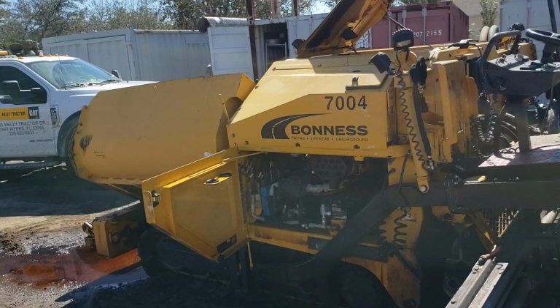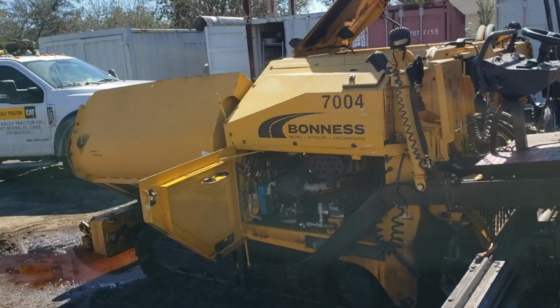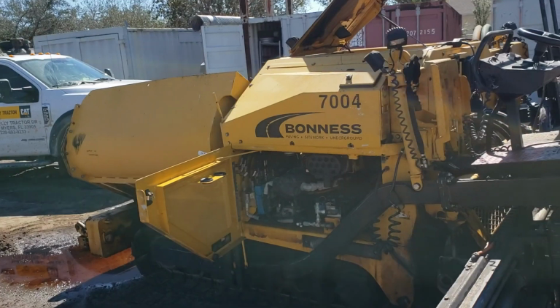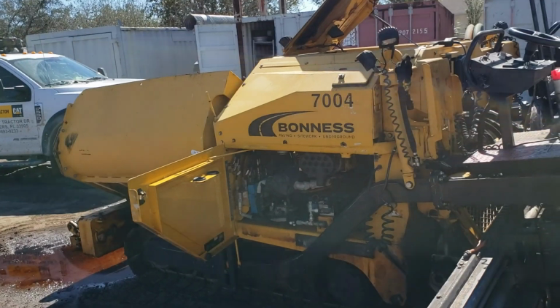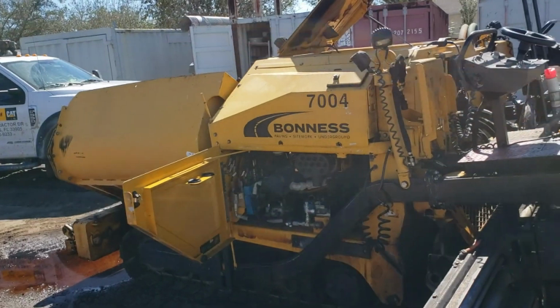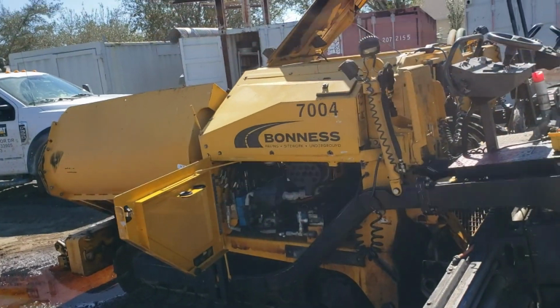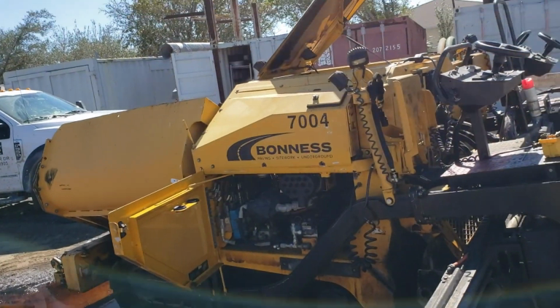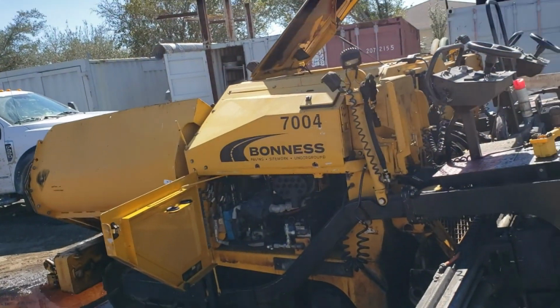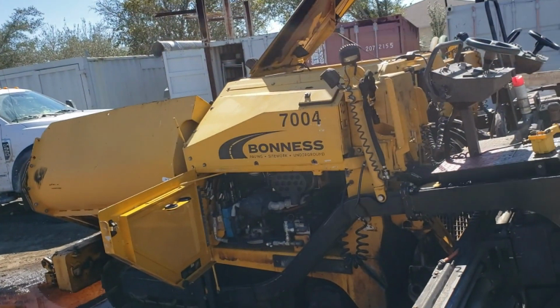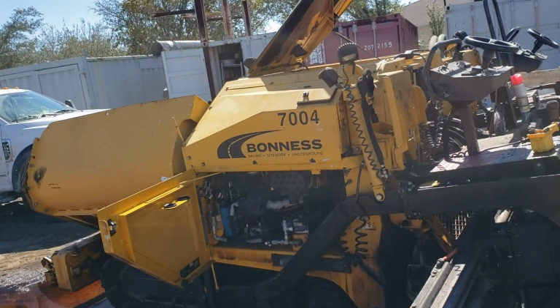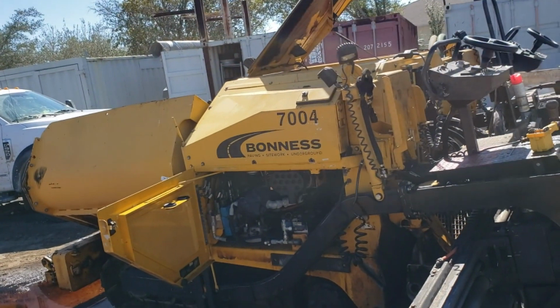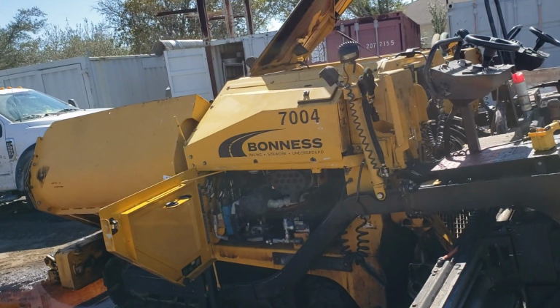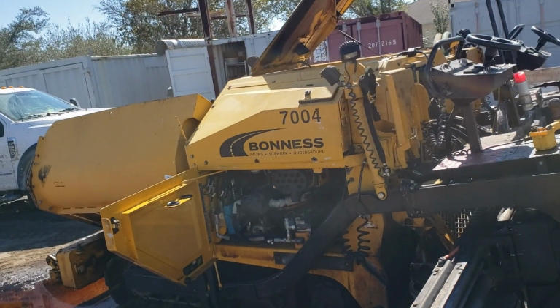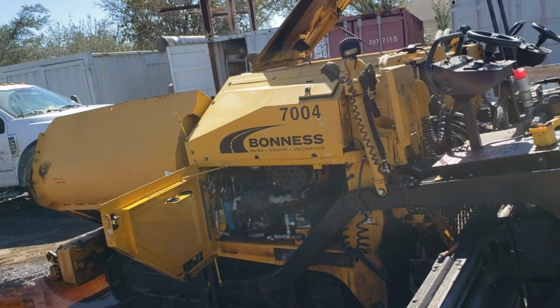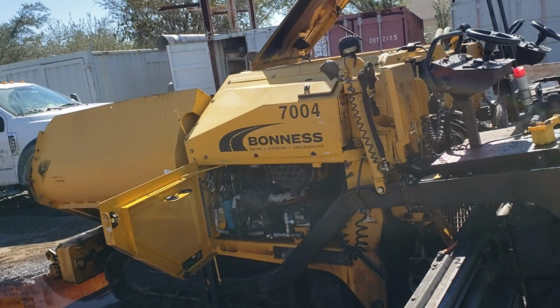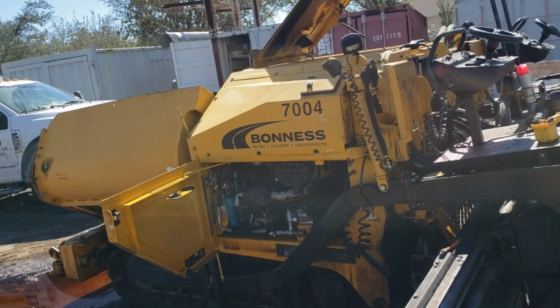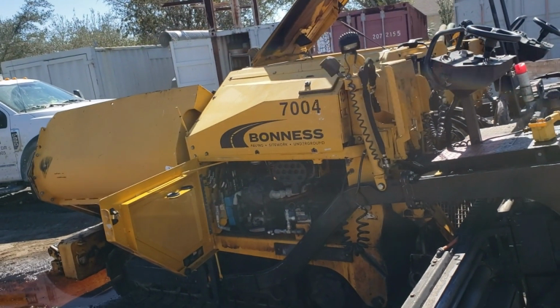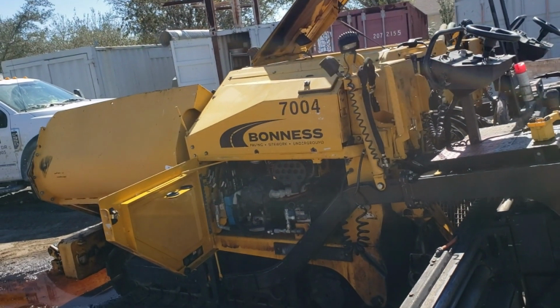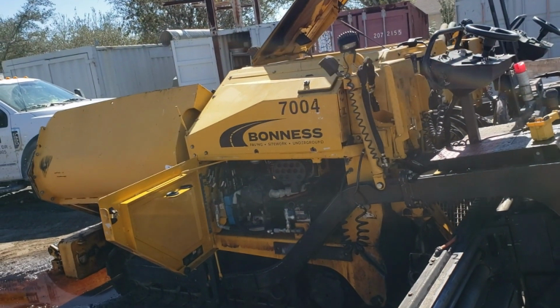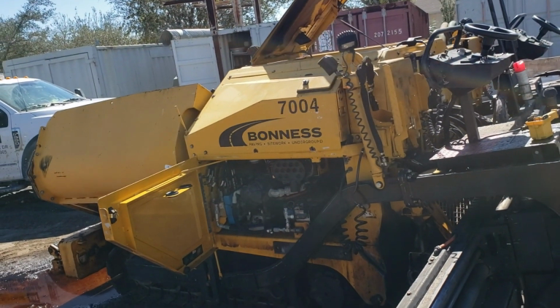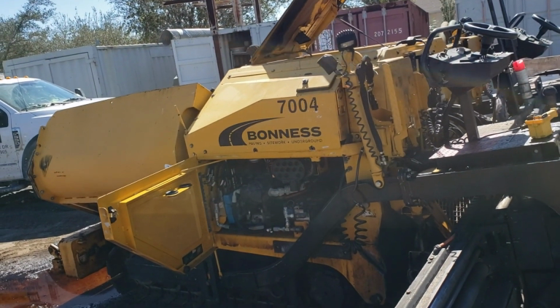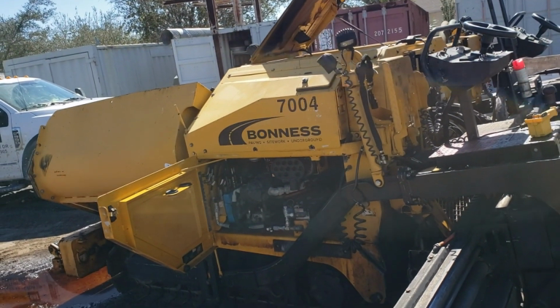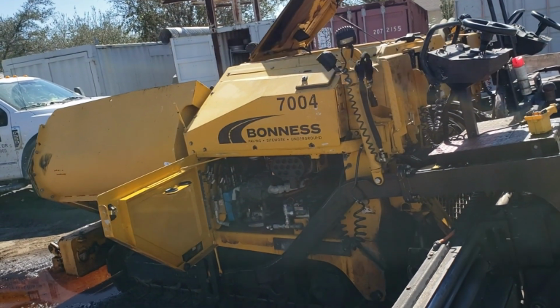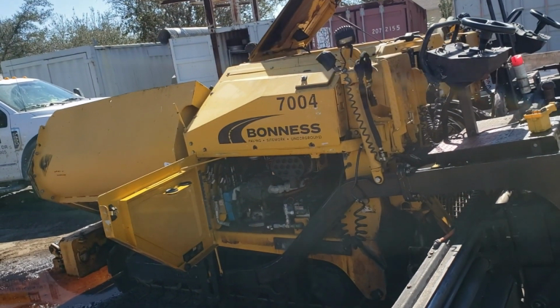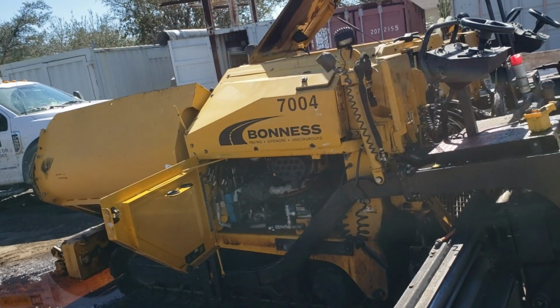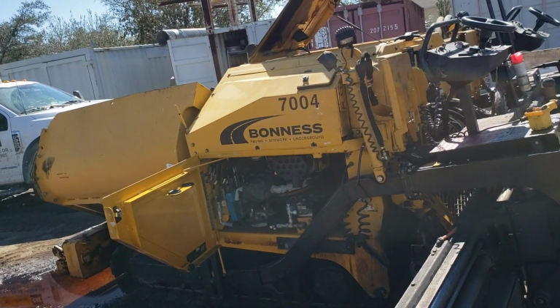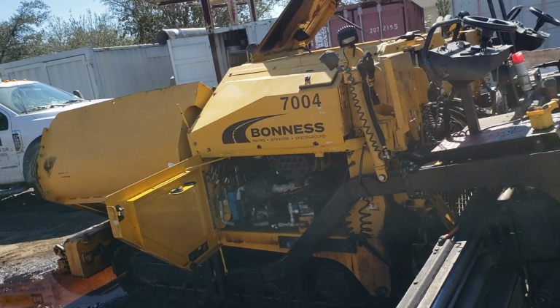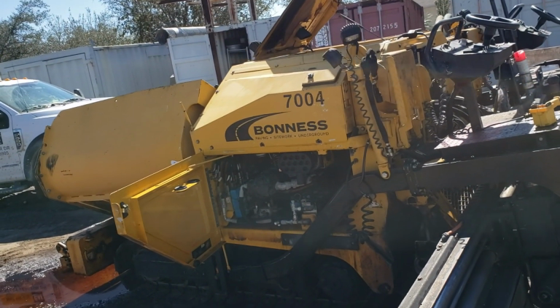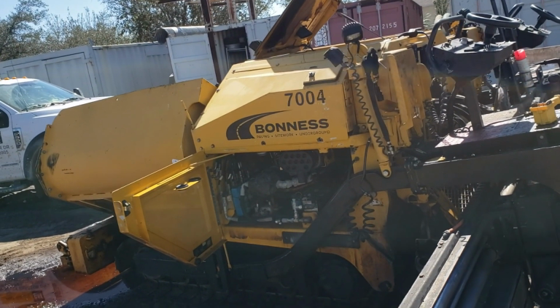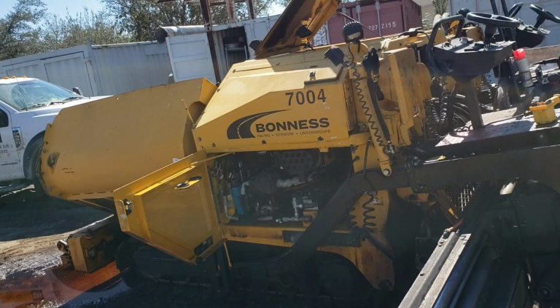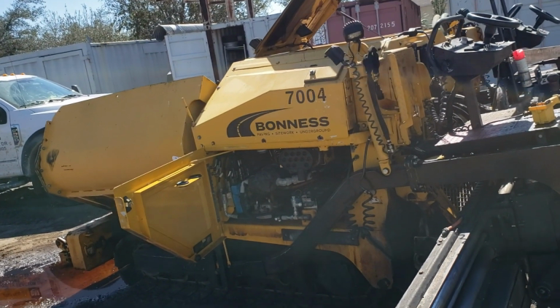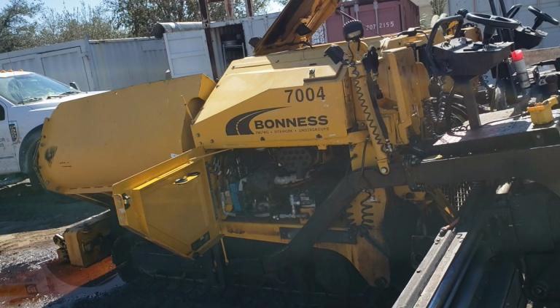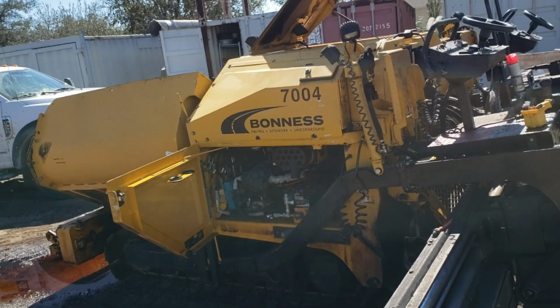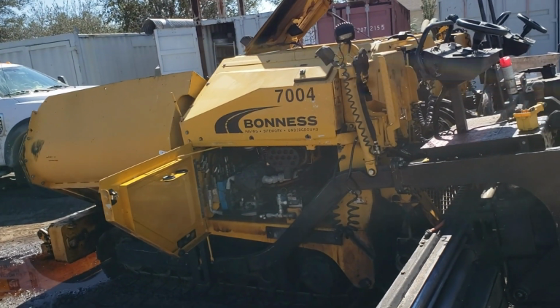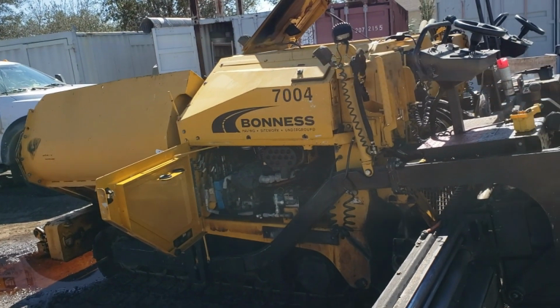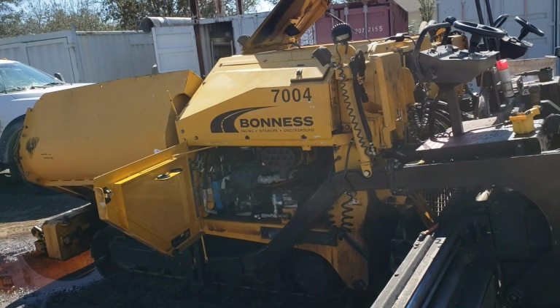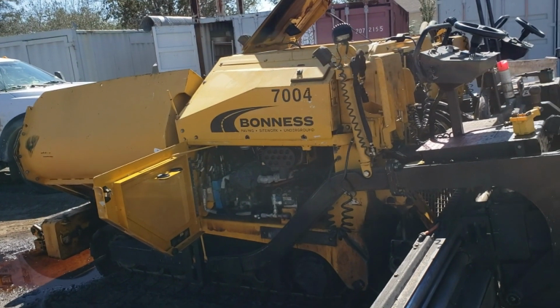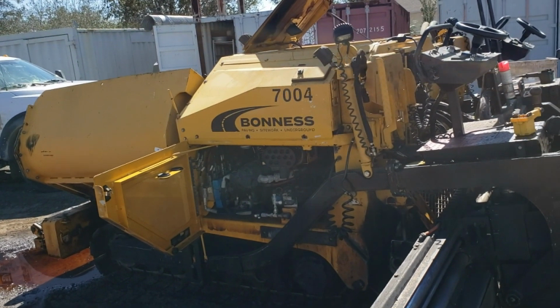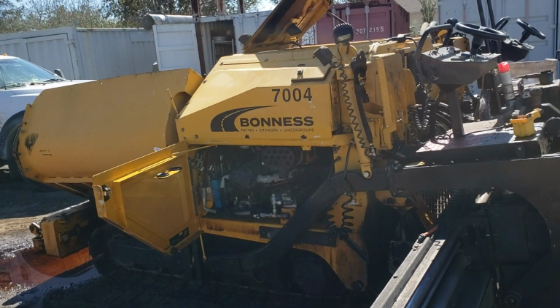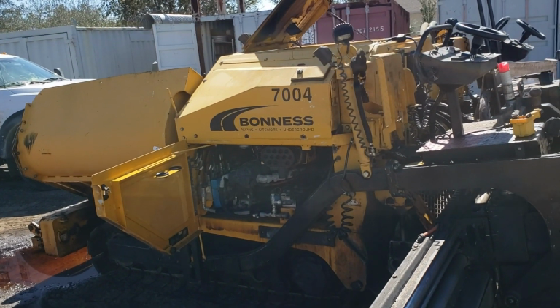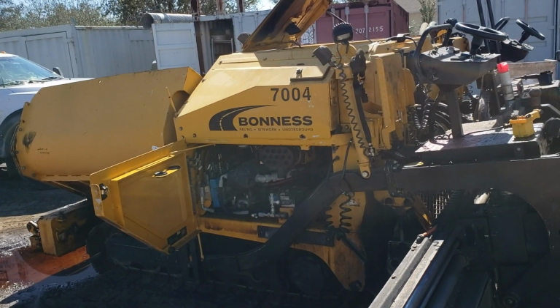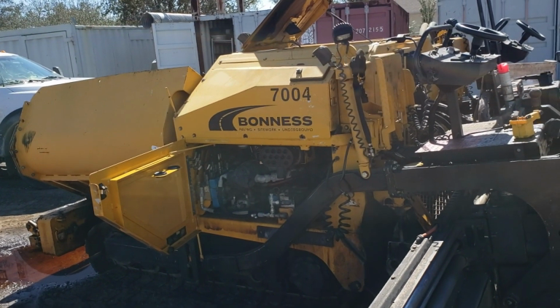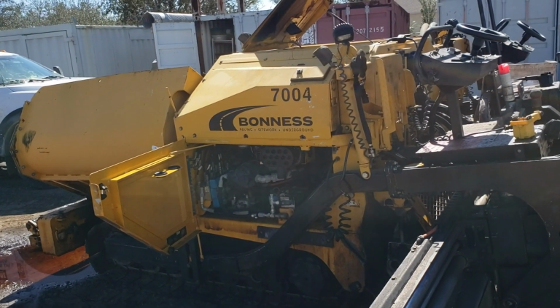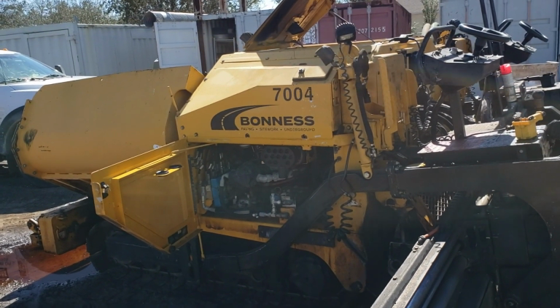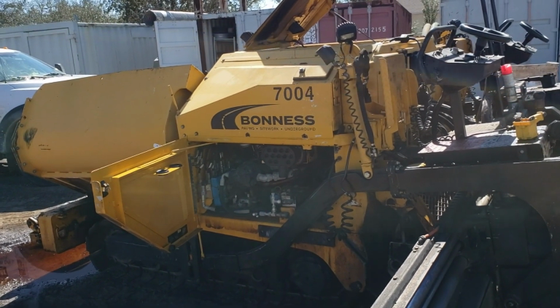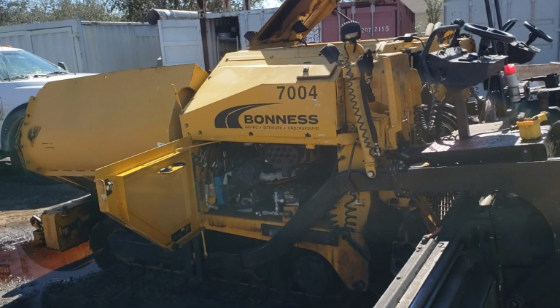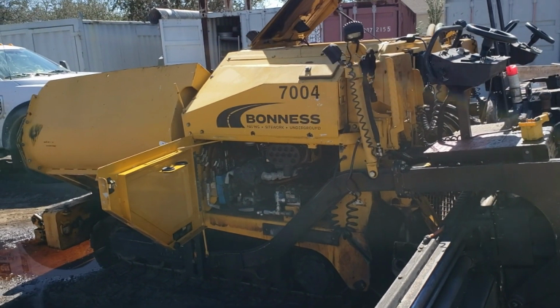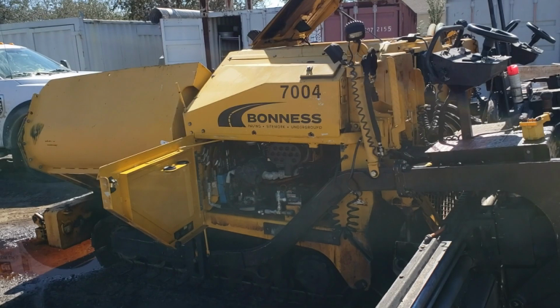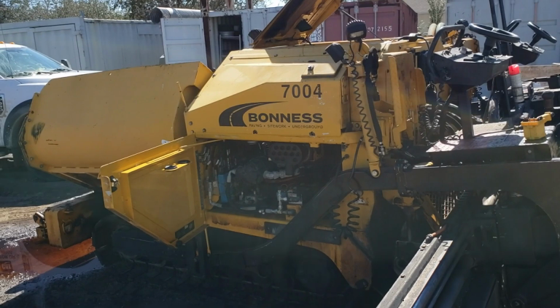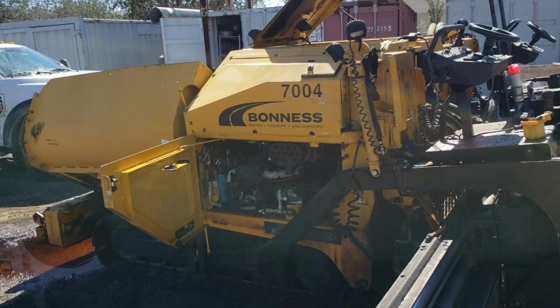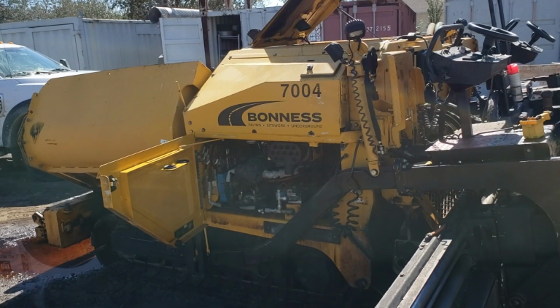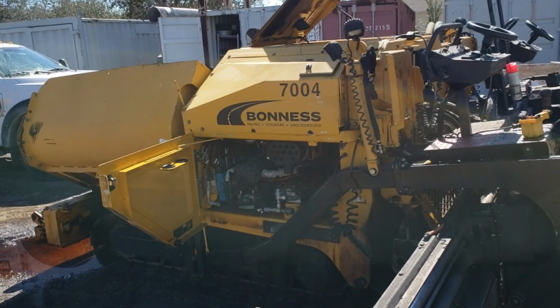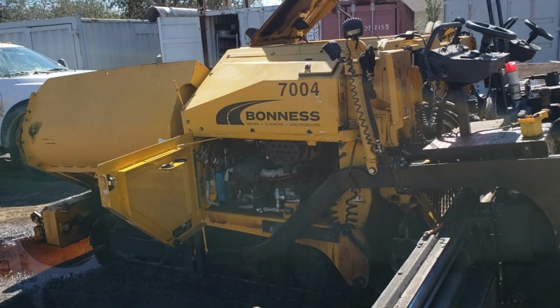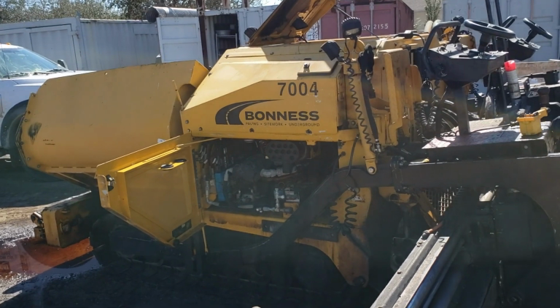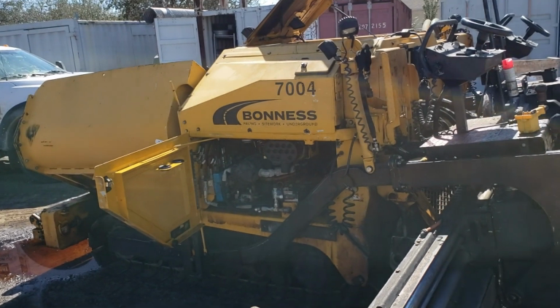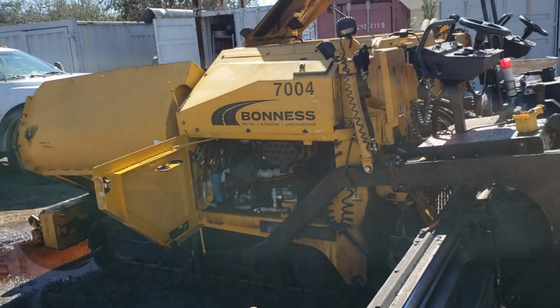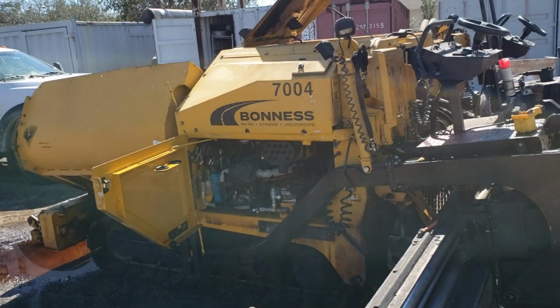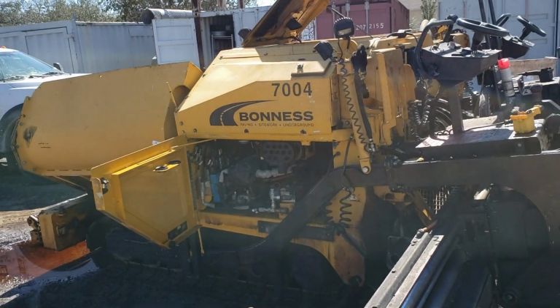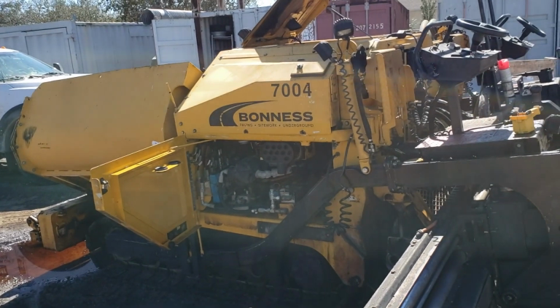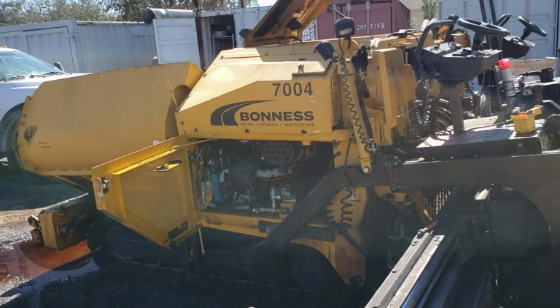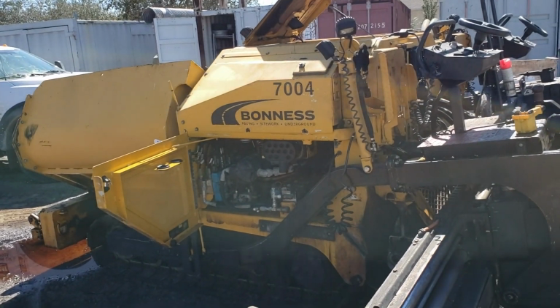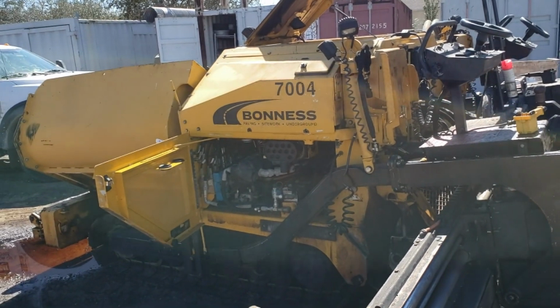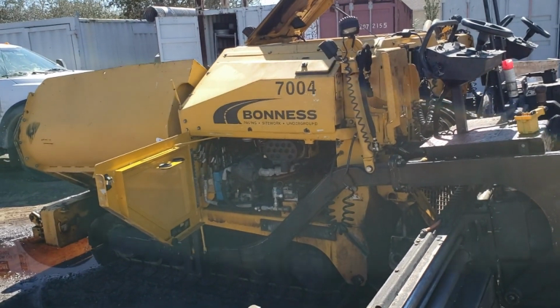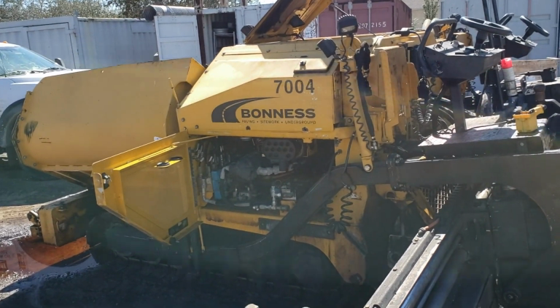Alright guys, this is a Weiler 385B. They've removed the stickers, but it's a paver.